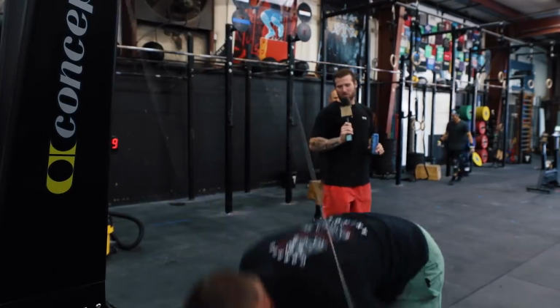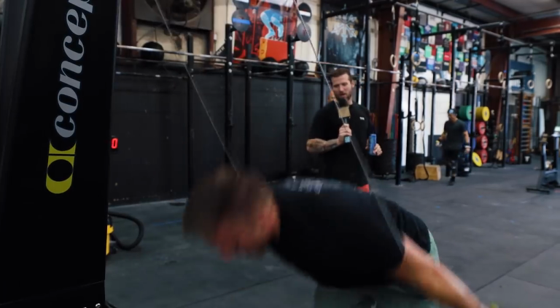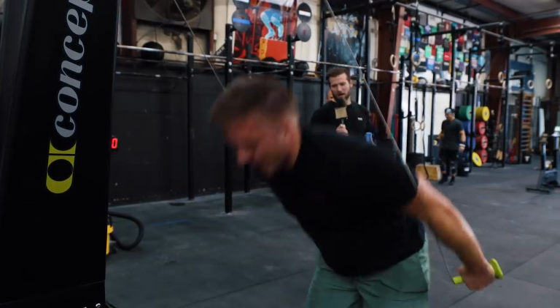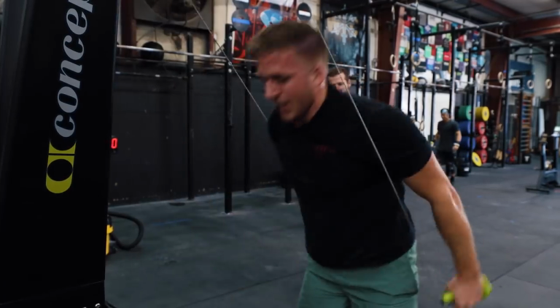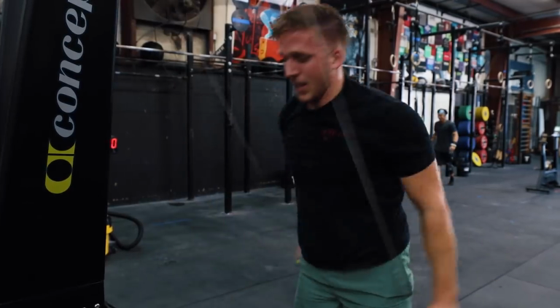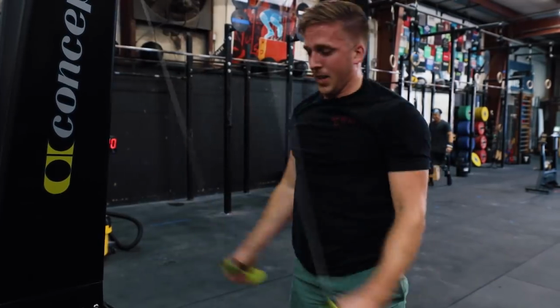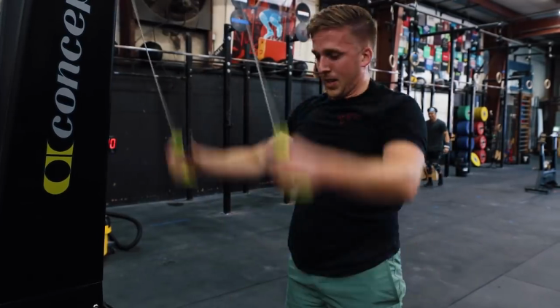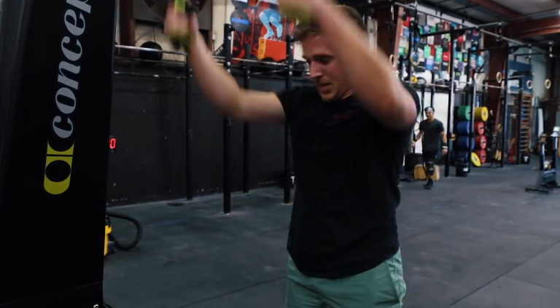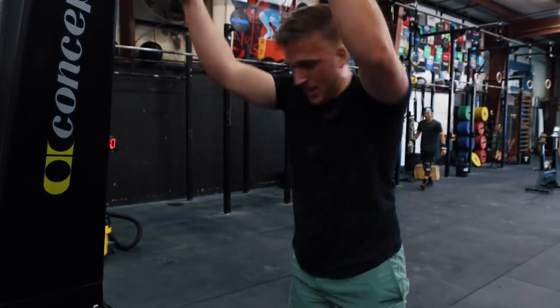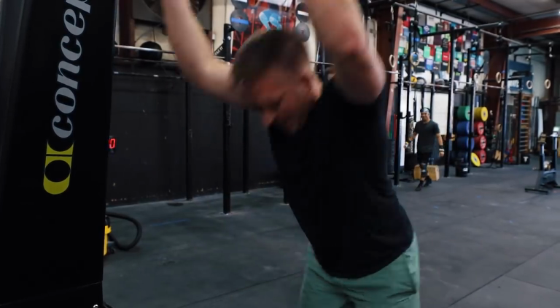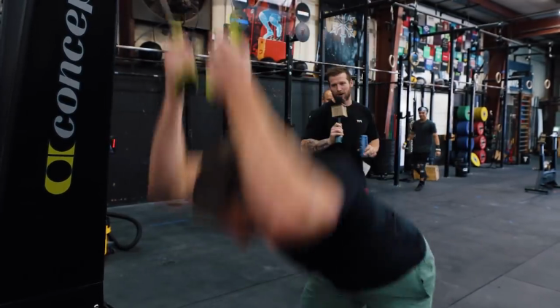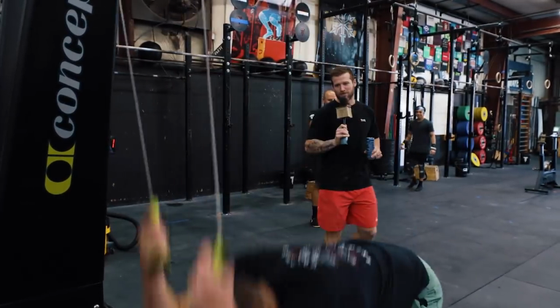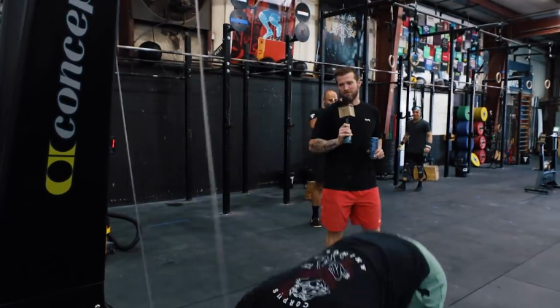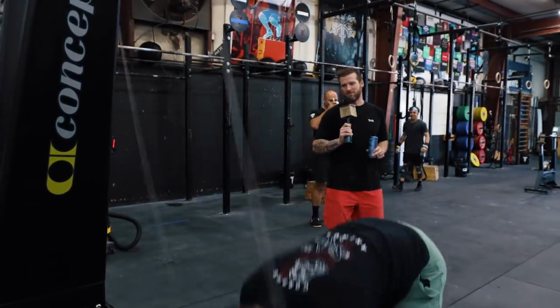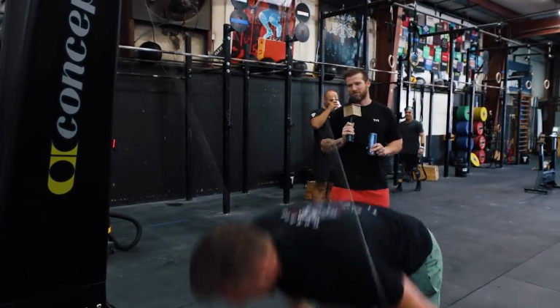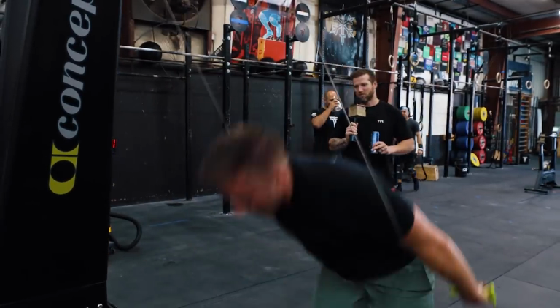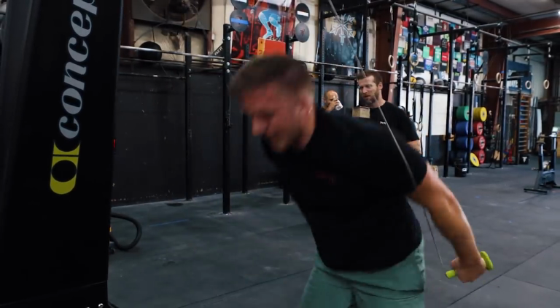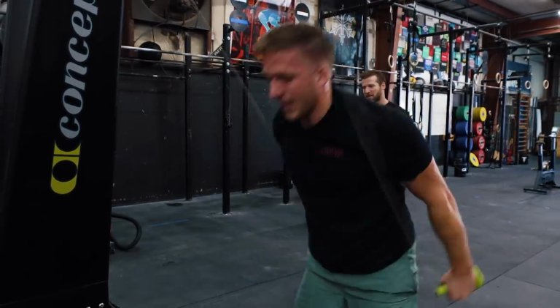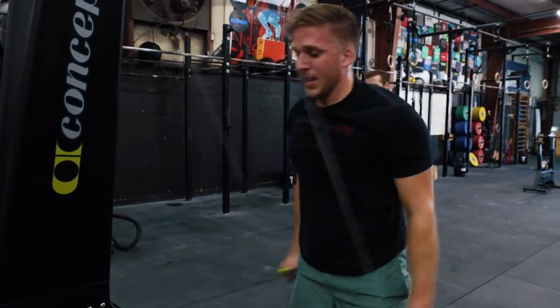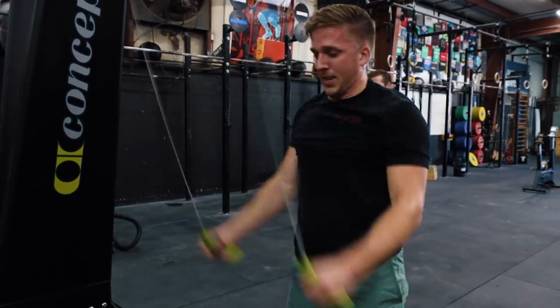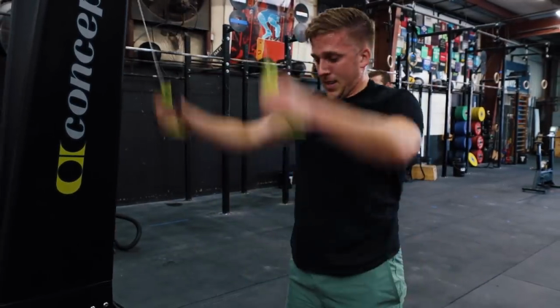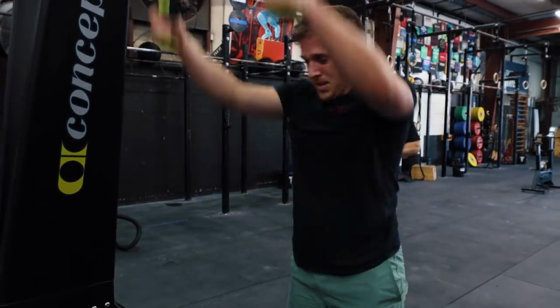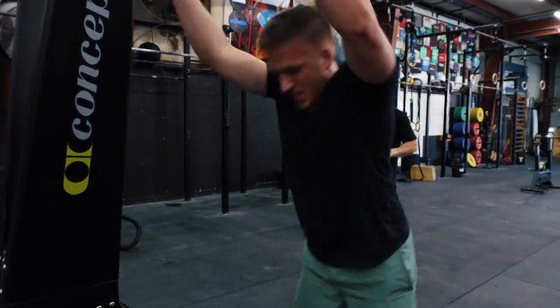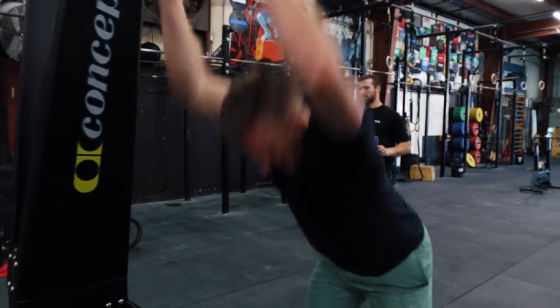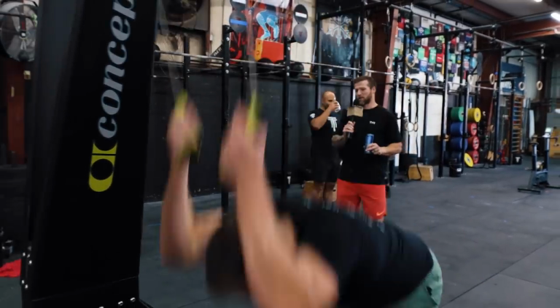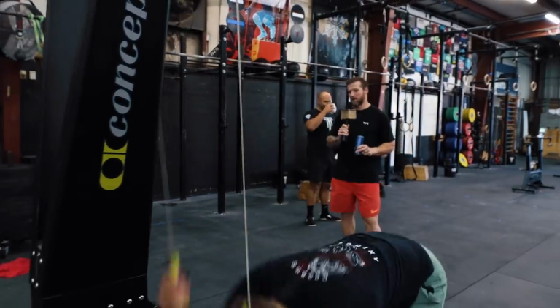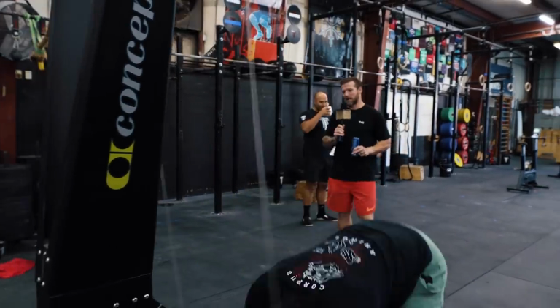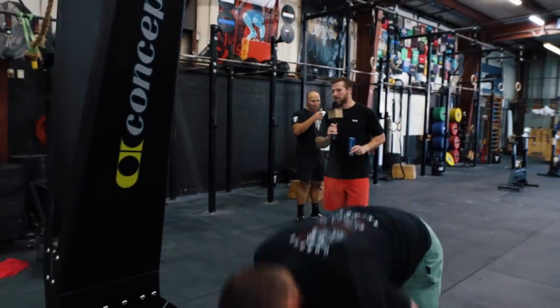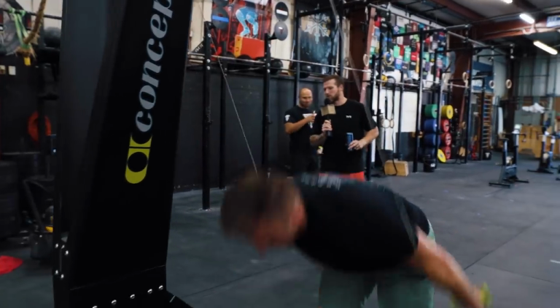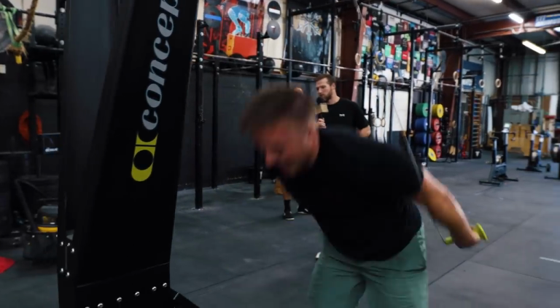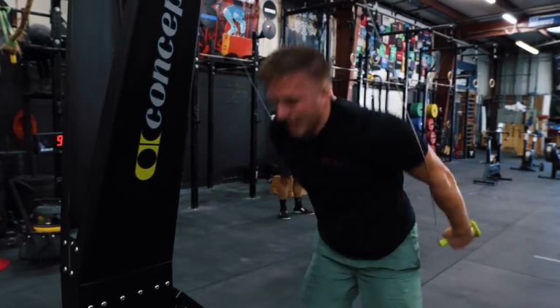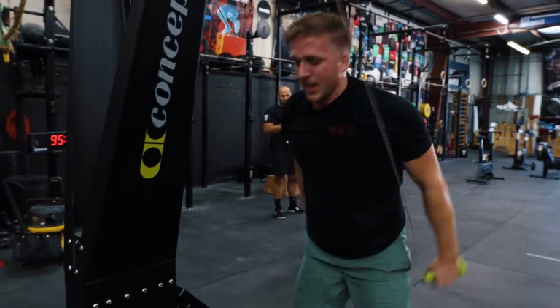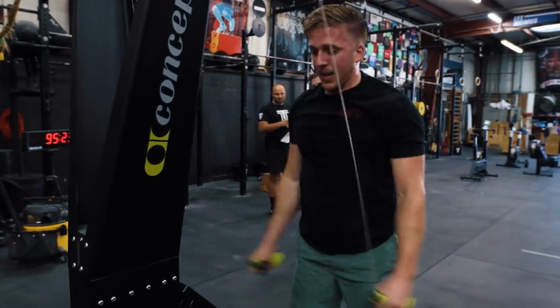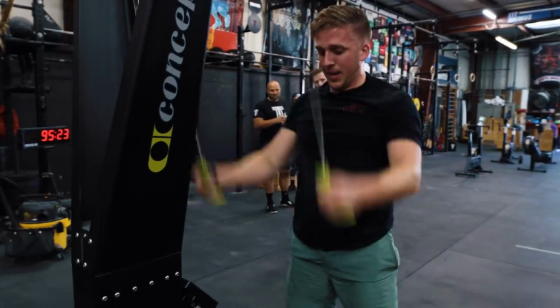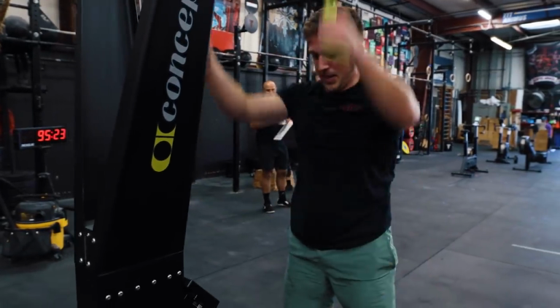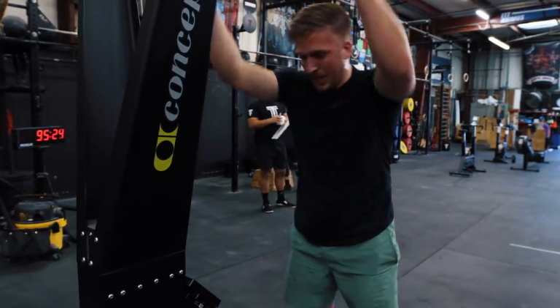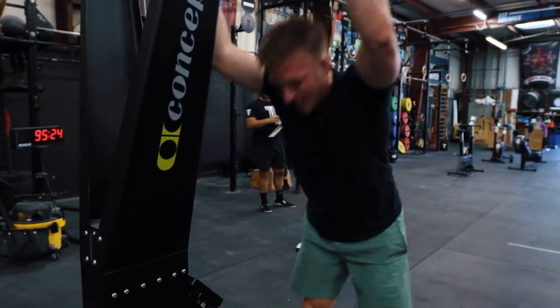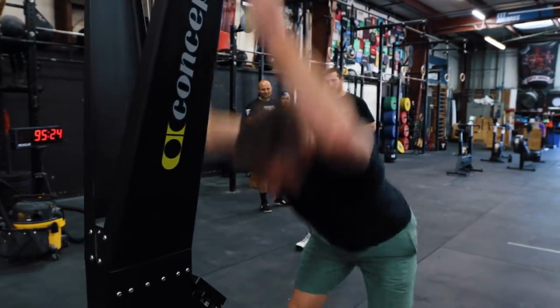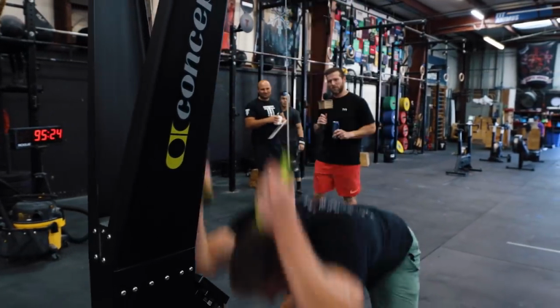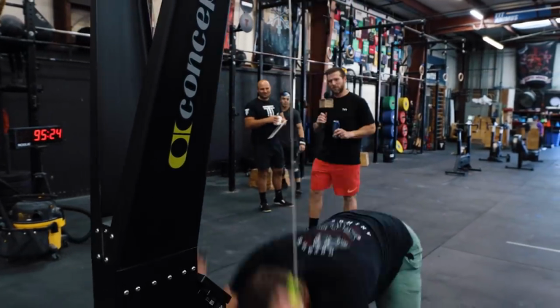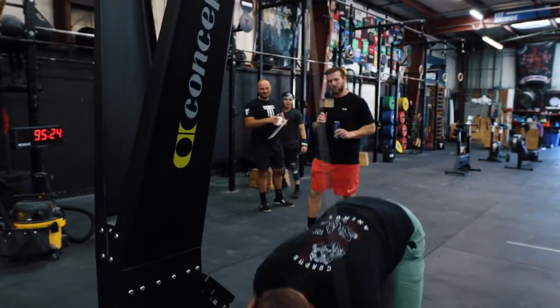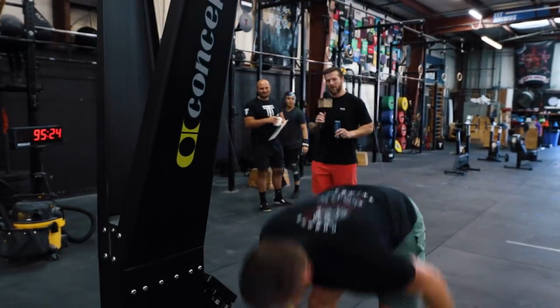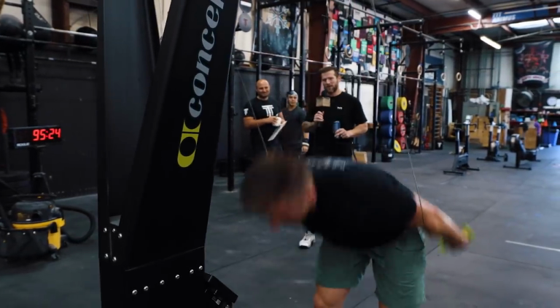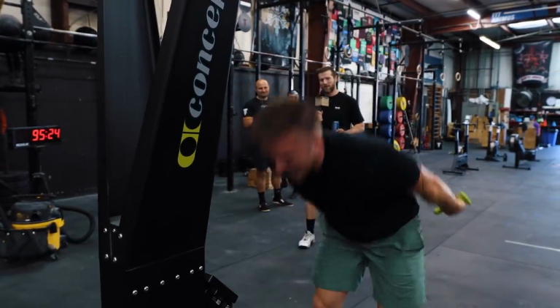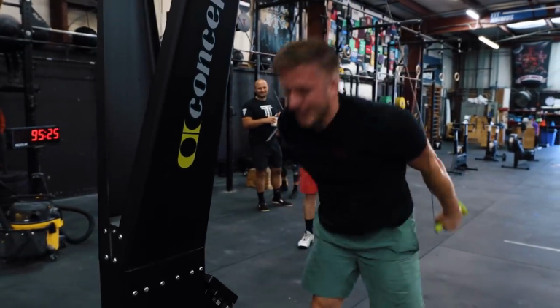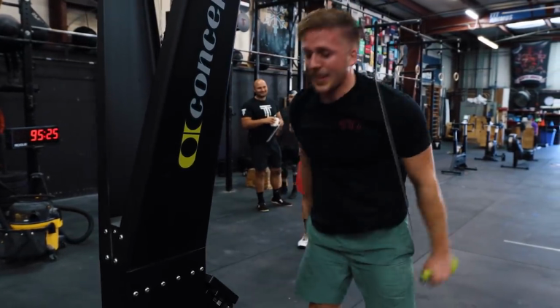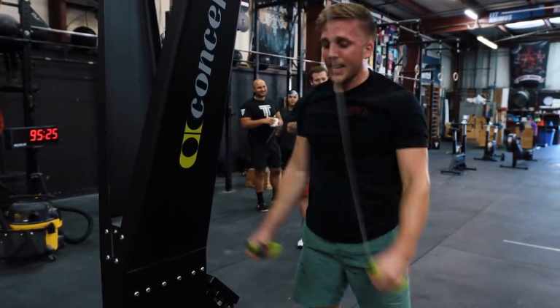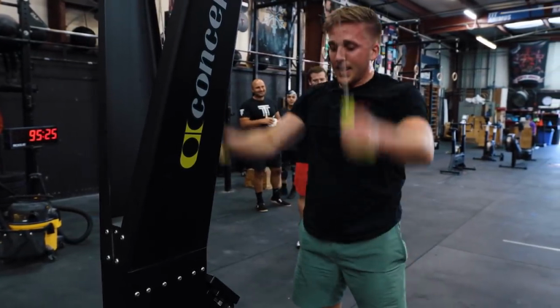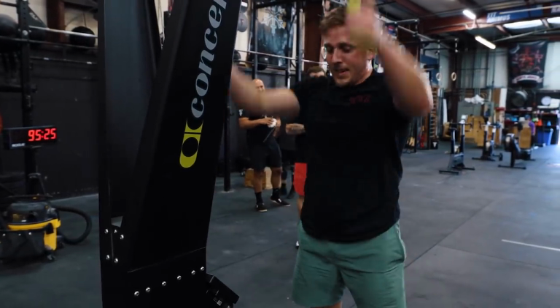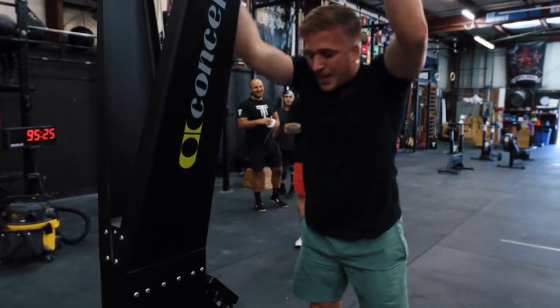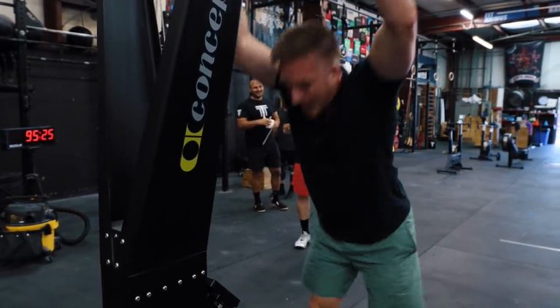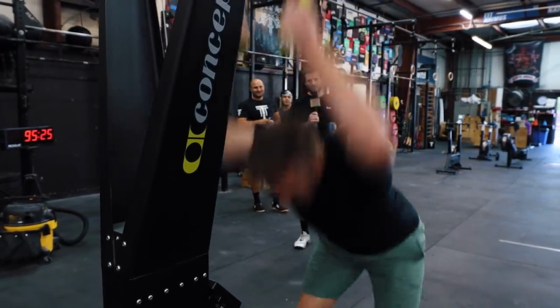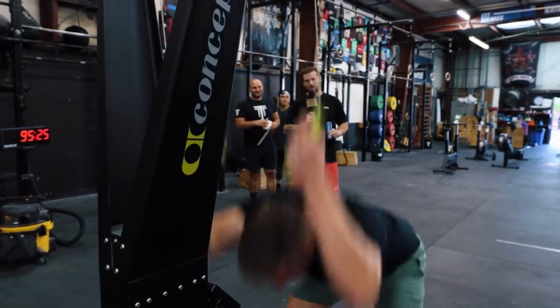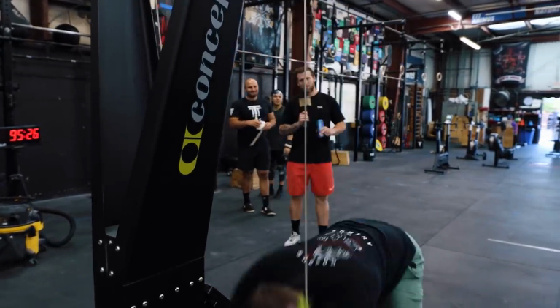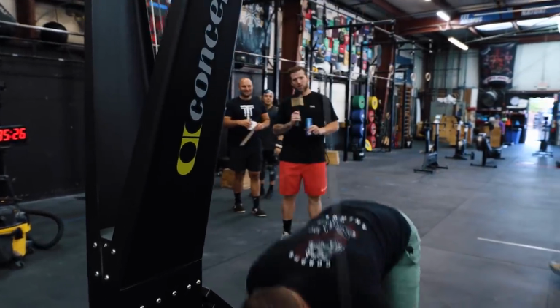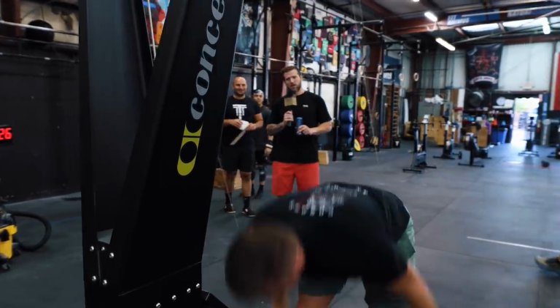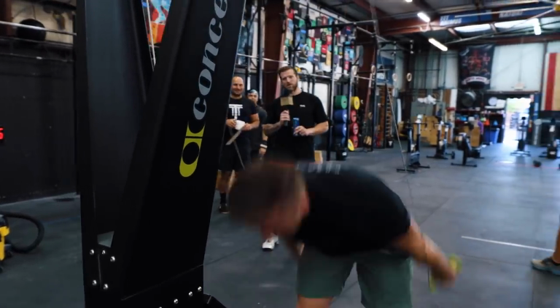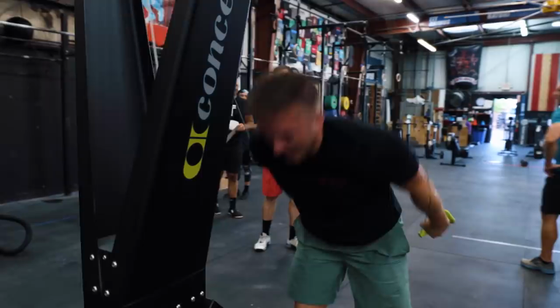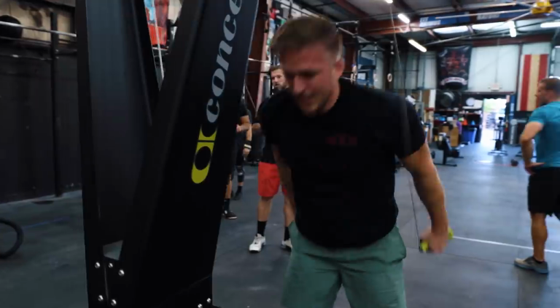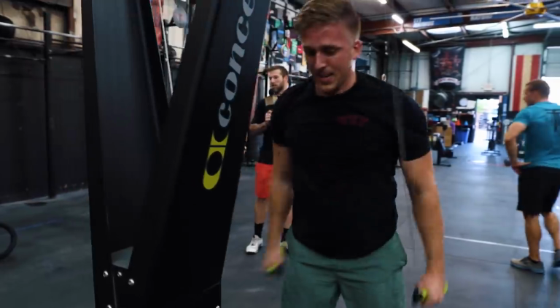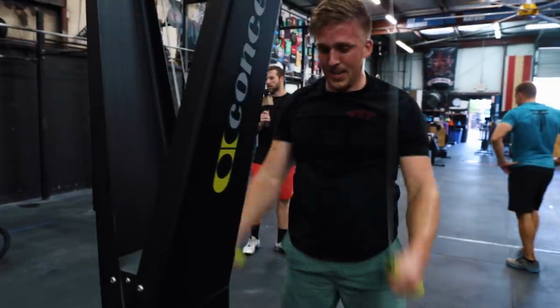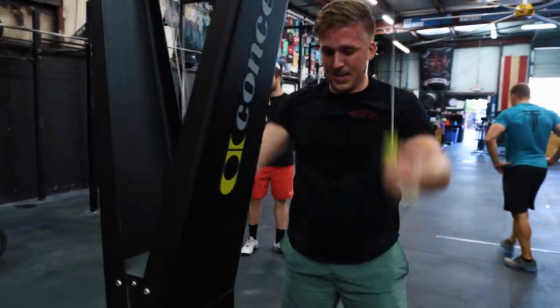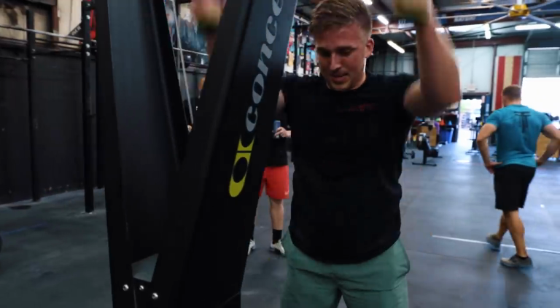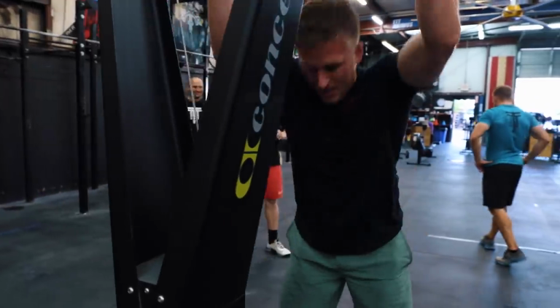Kyle slowly dropping his pace — he was just at about 1,200 and now he's going to be transitioning to the GHDs.